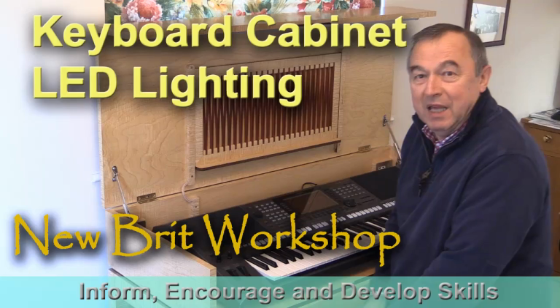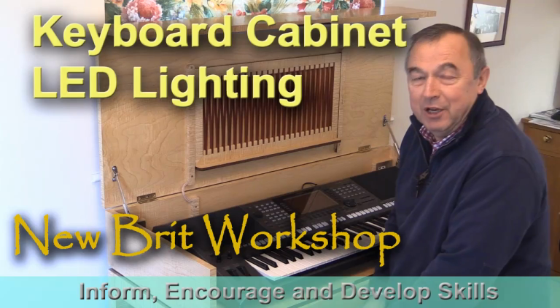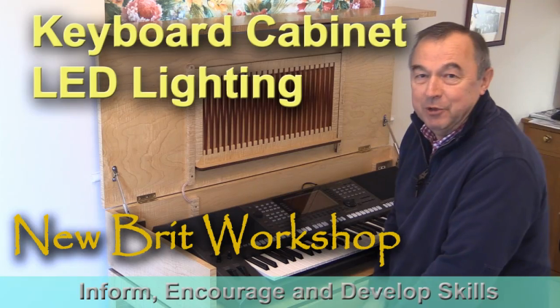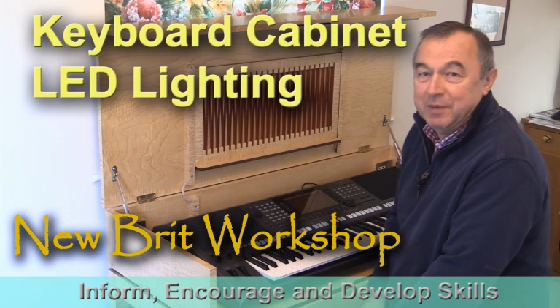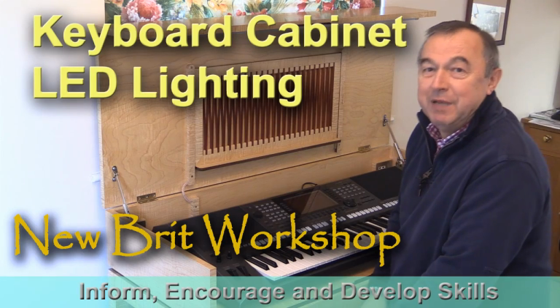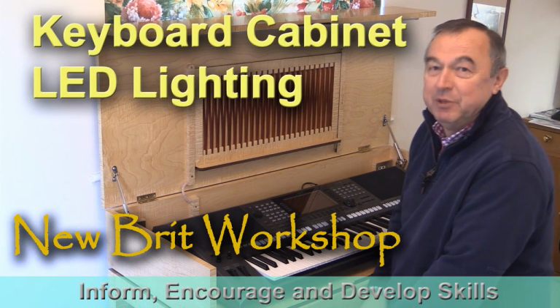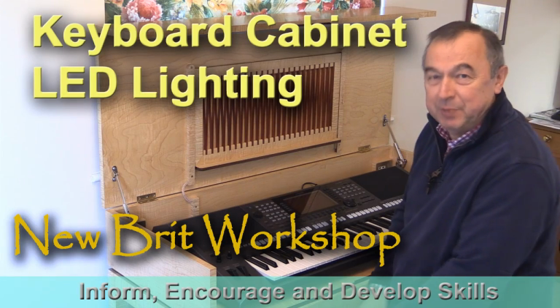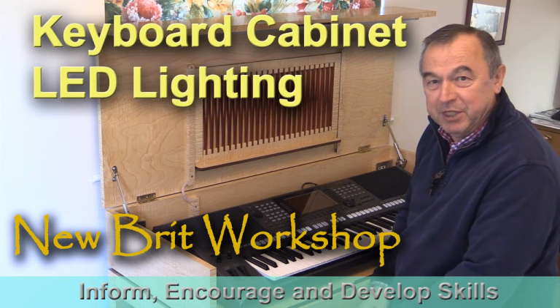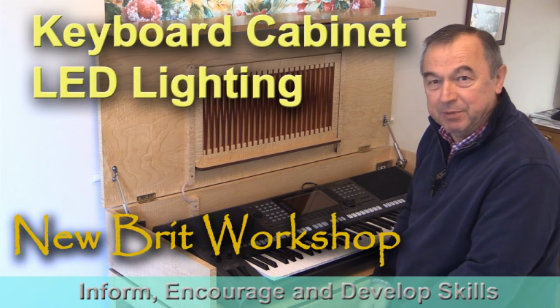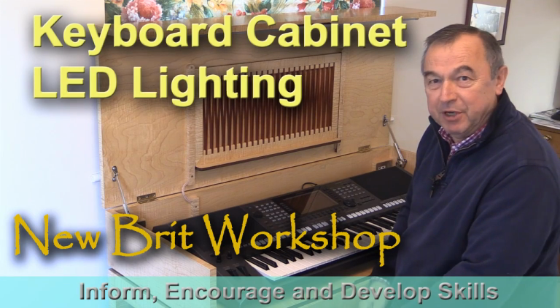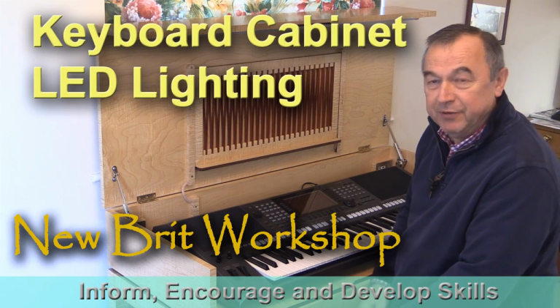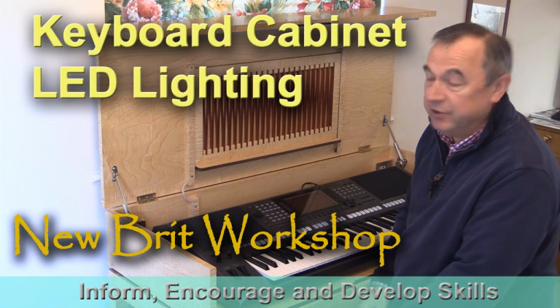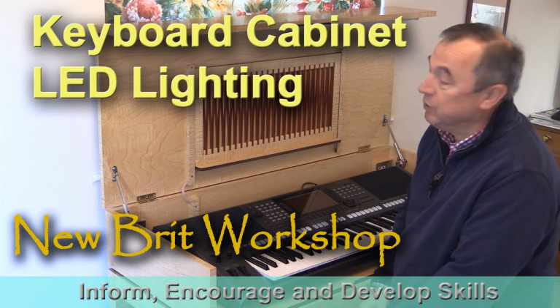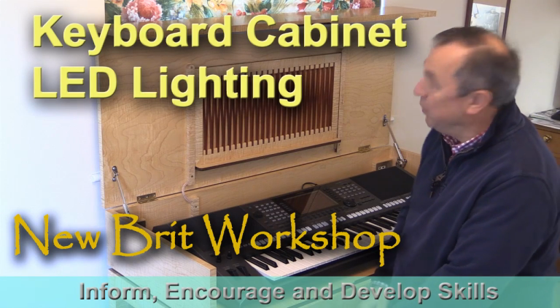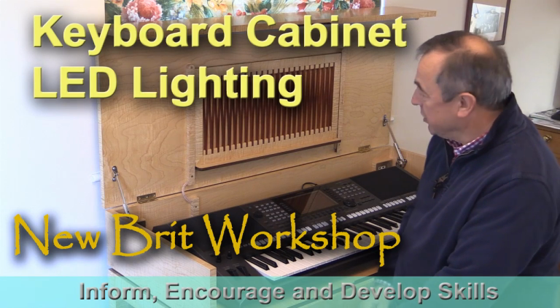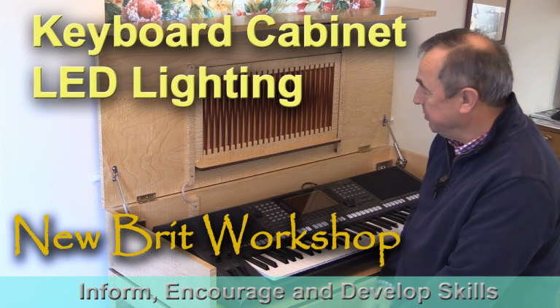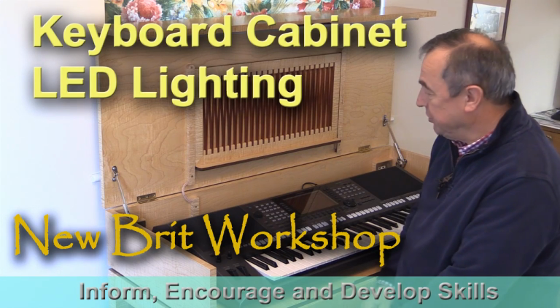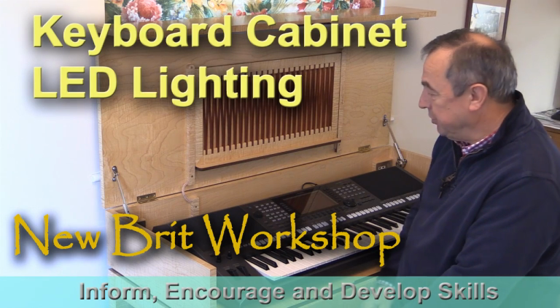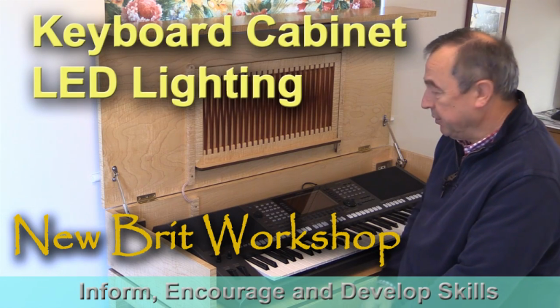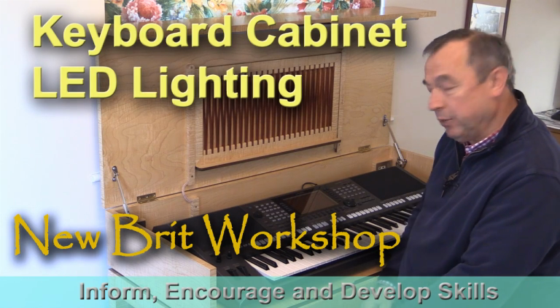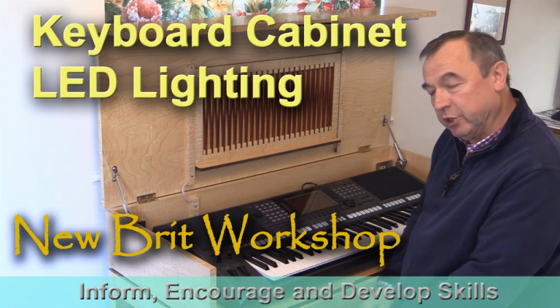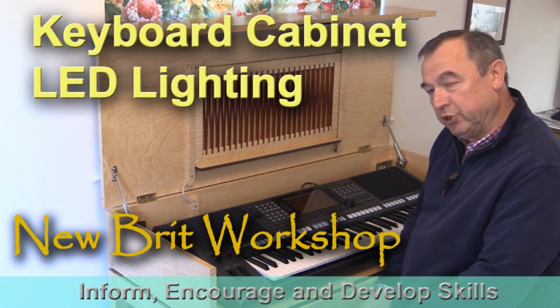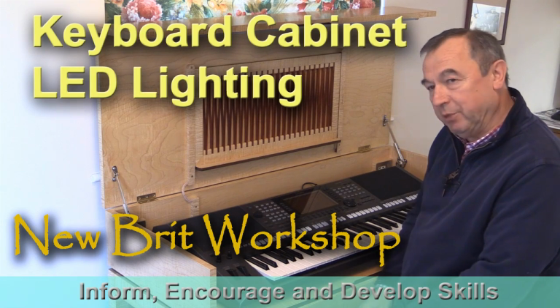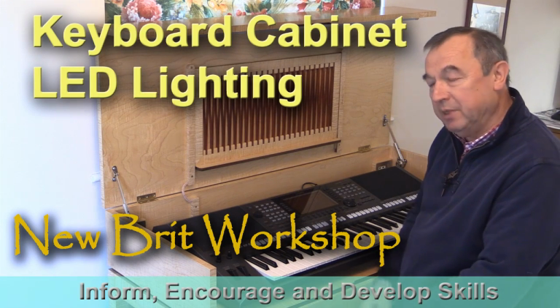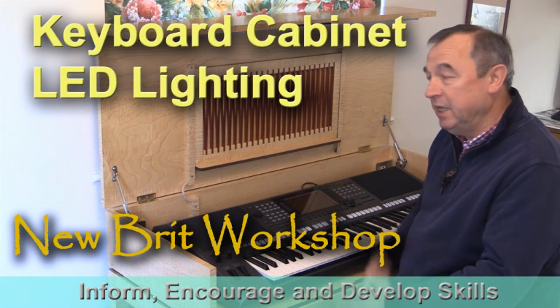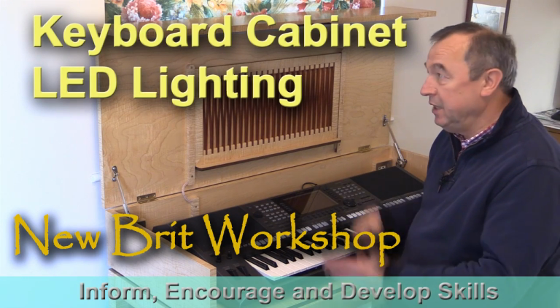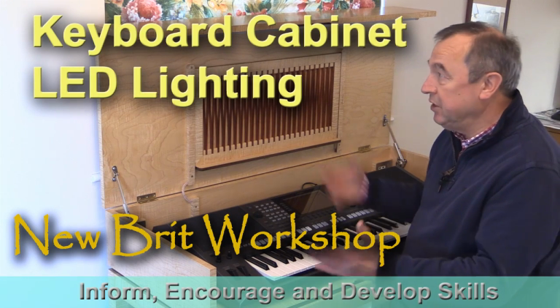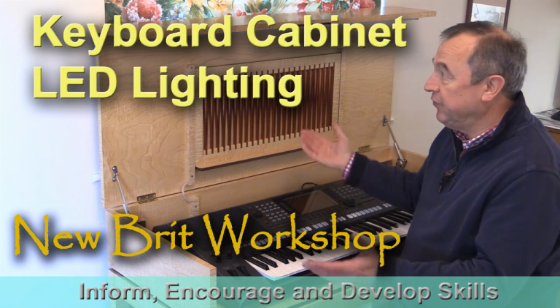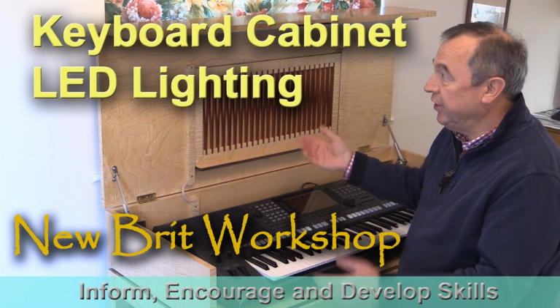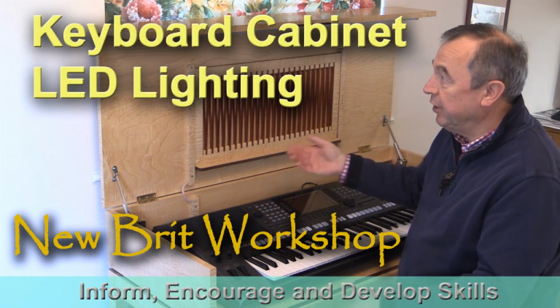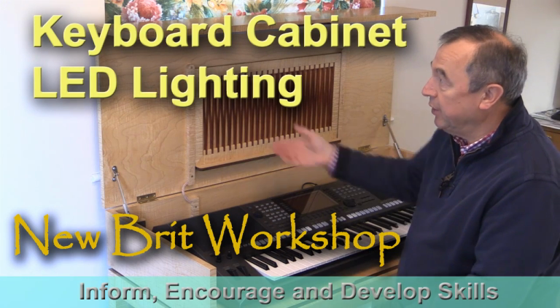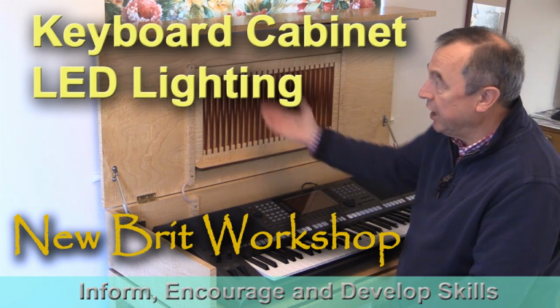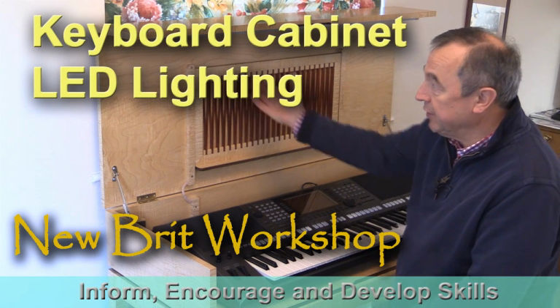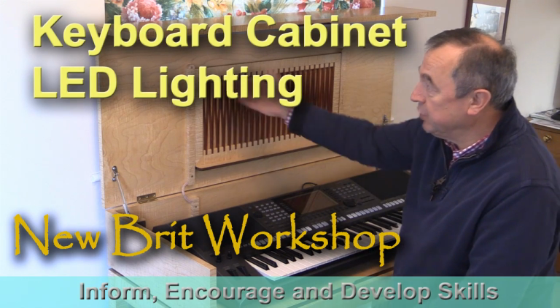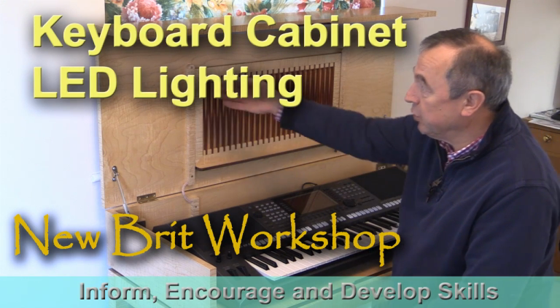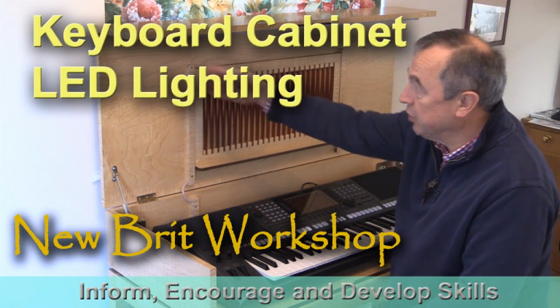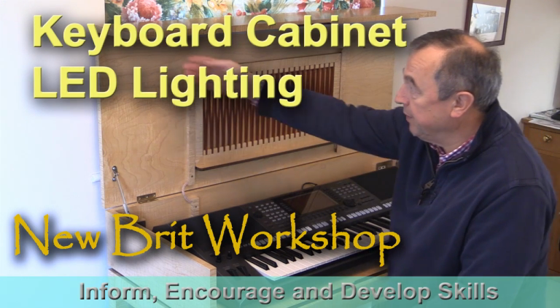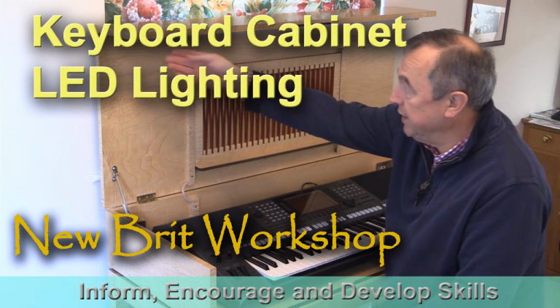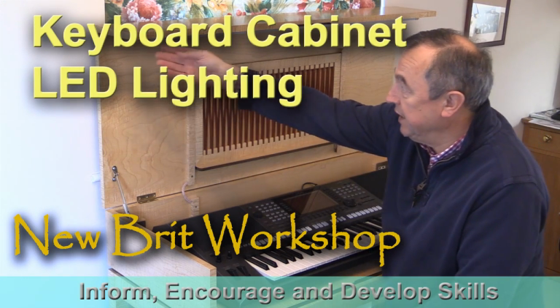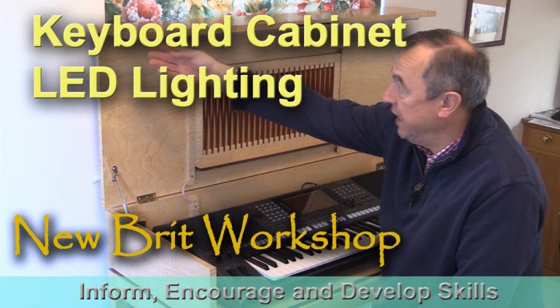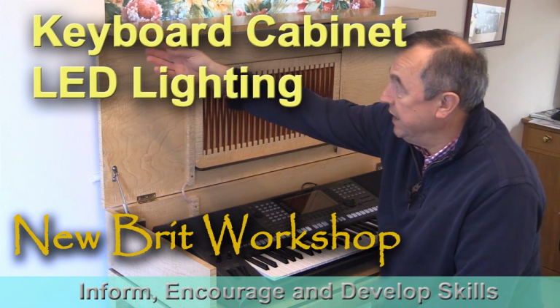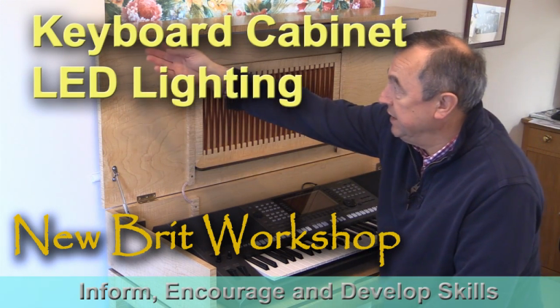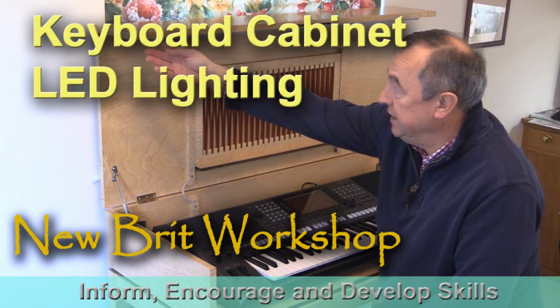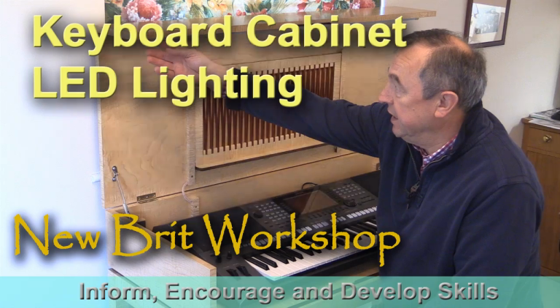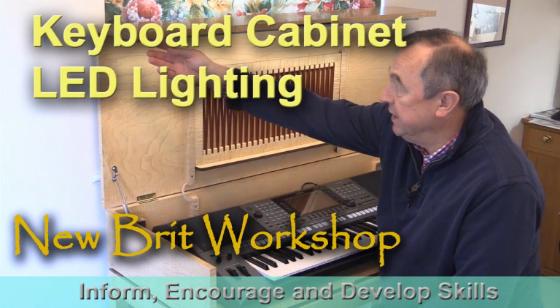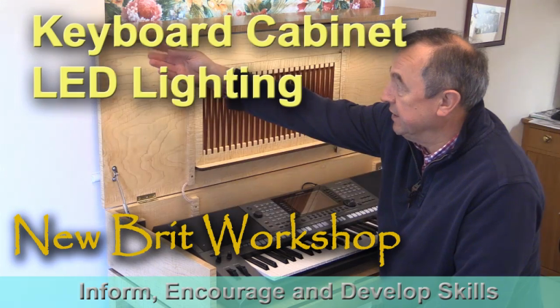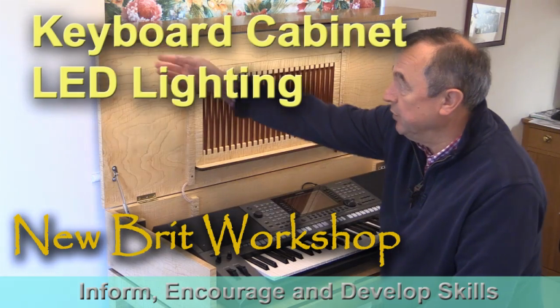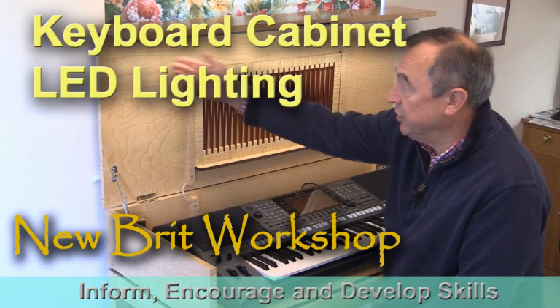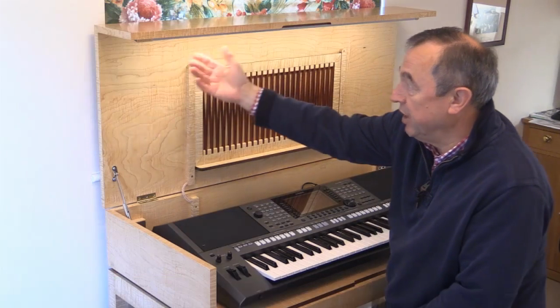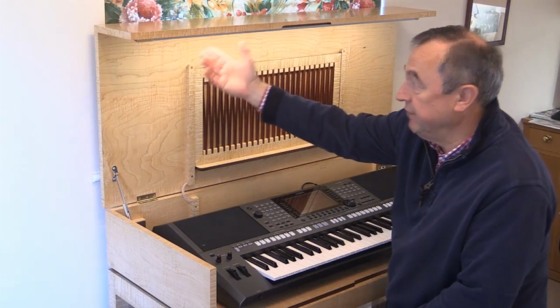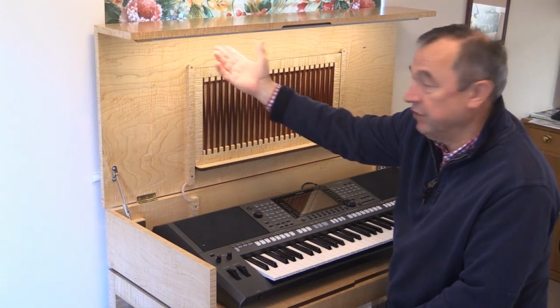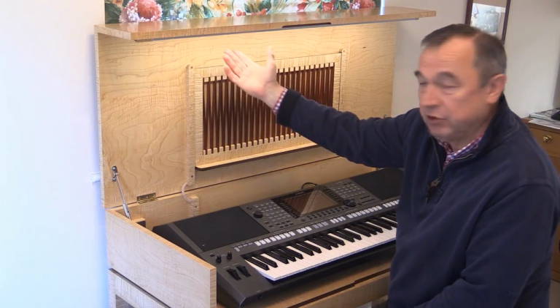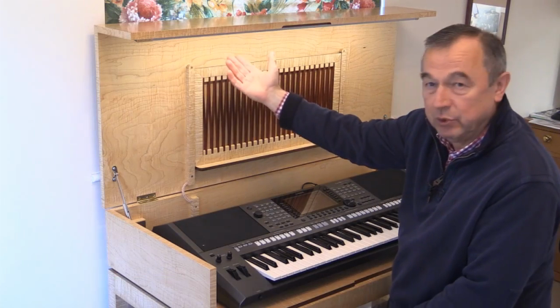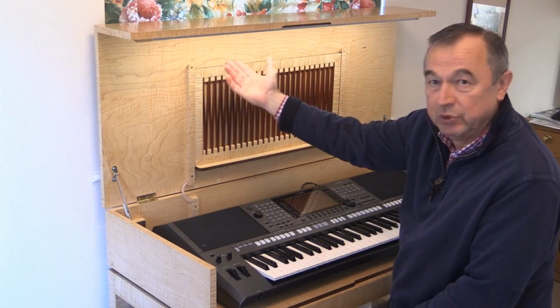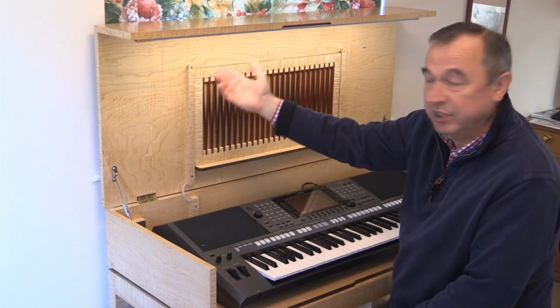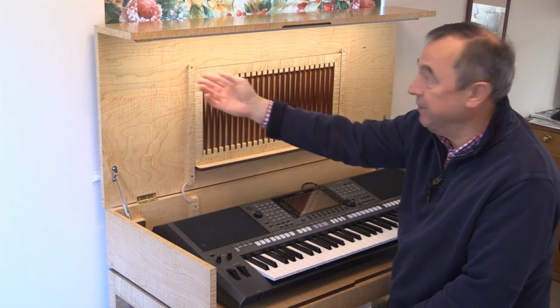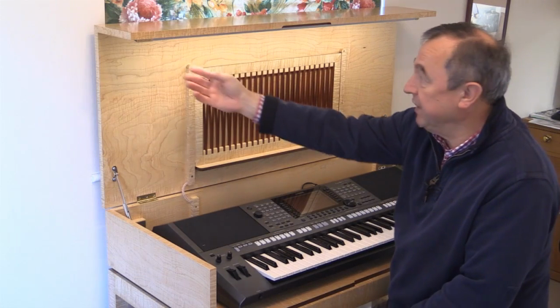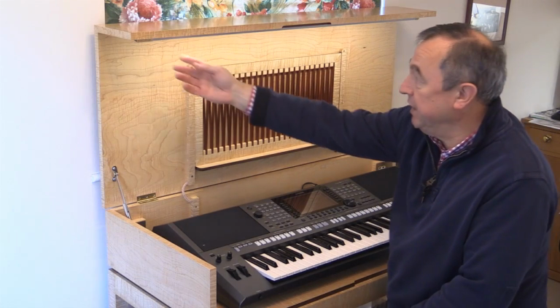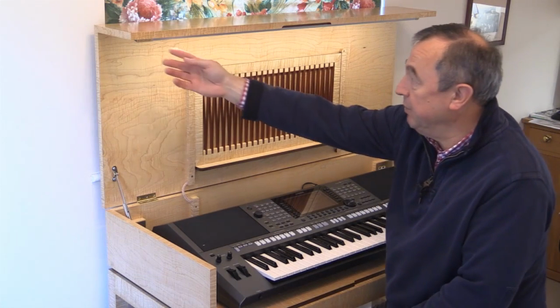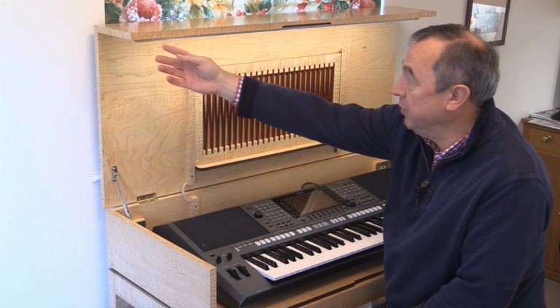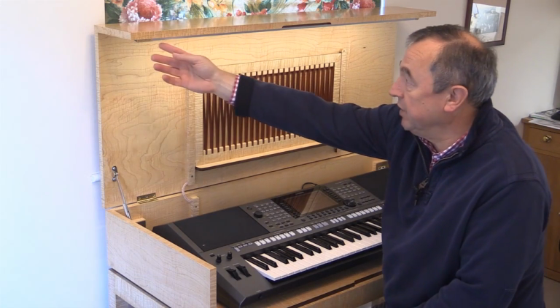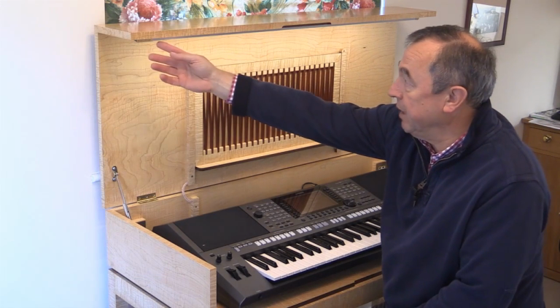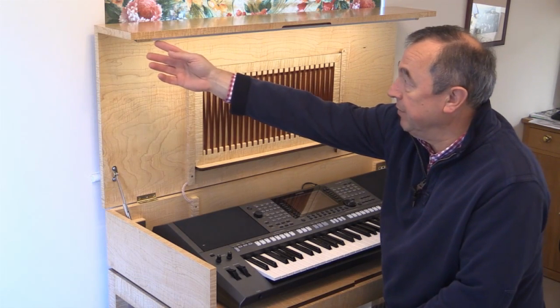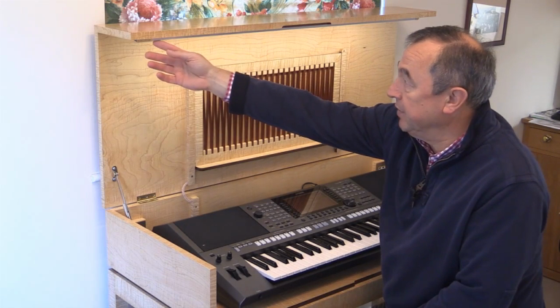Hello, my name is Peter Parfitt. Welcome to Newbit Workshop. In this video I'm going to talk about the LED lighting which I've installed in my keyboard cabinet.